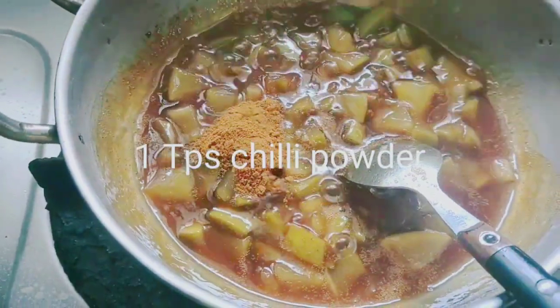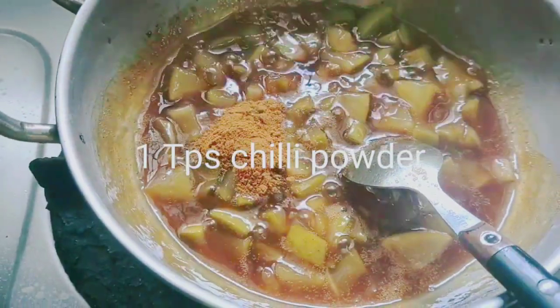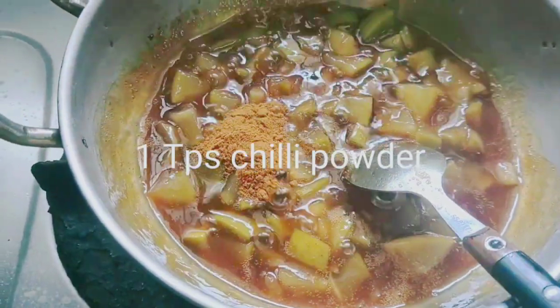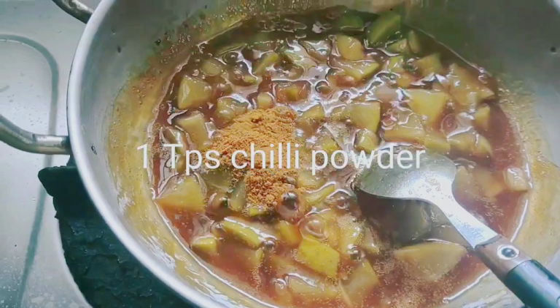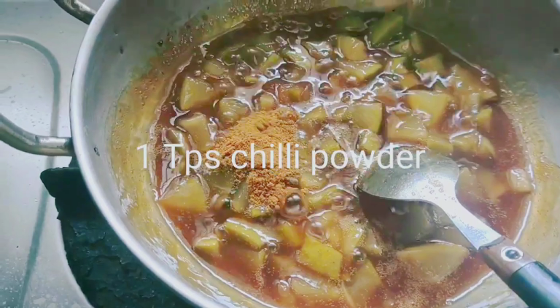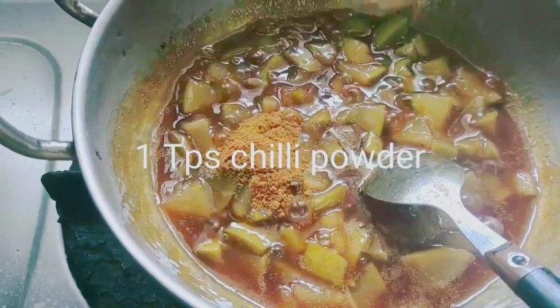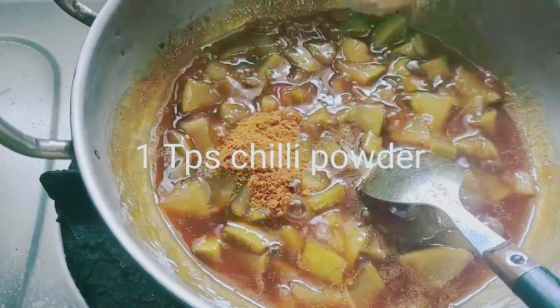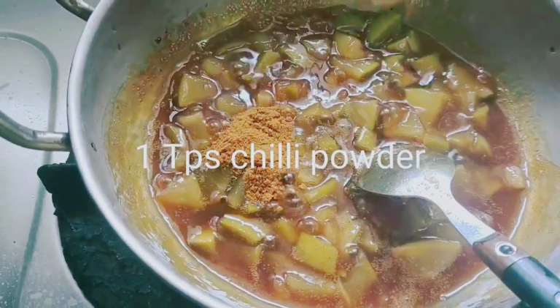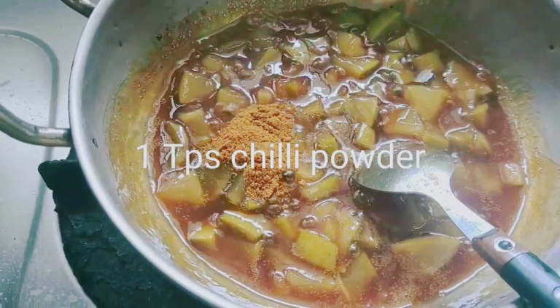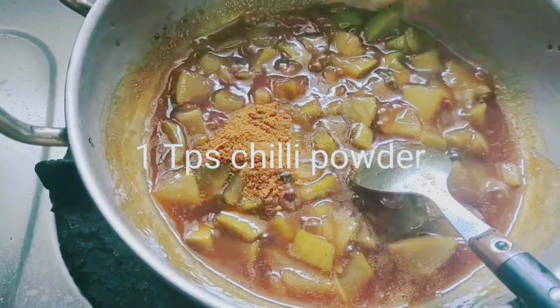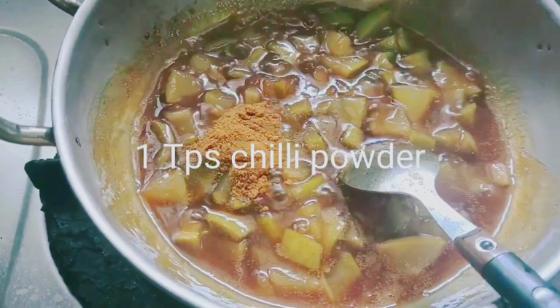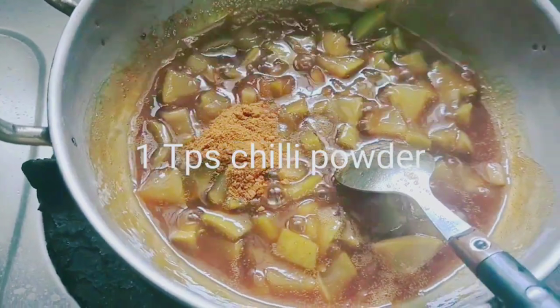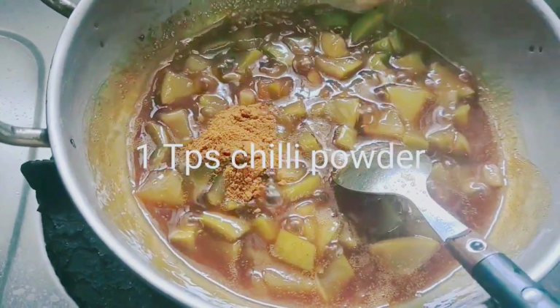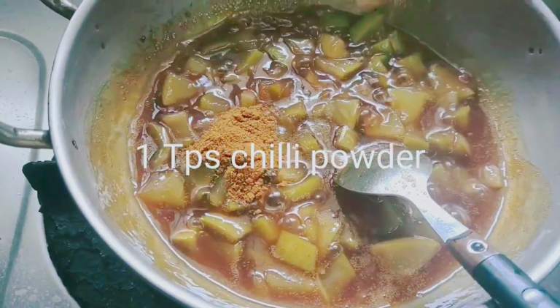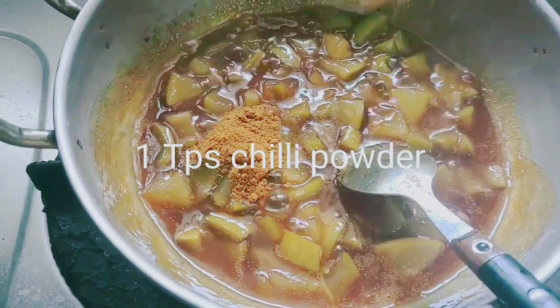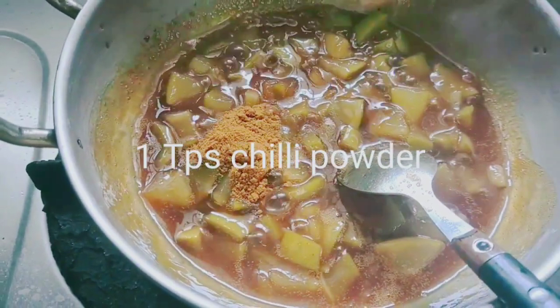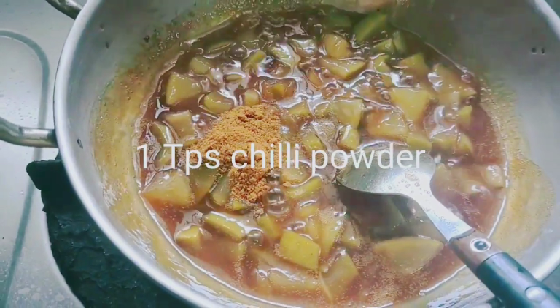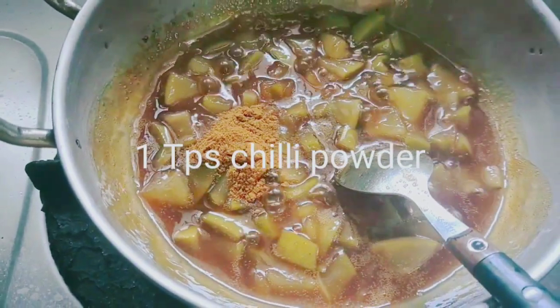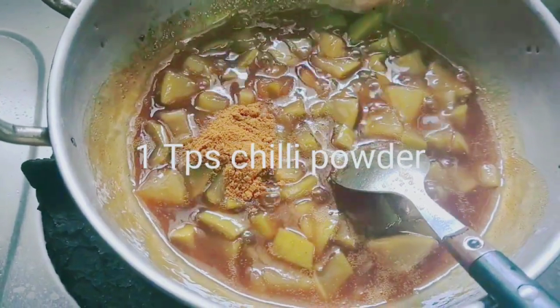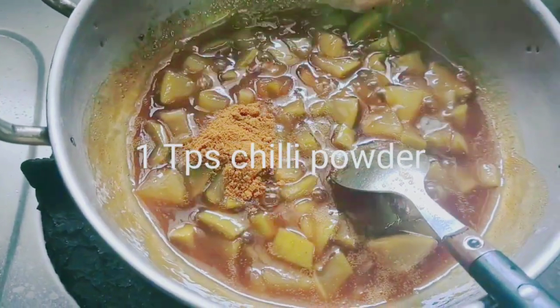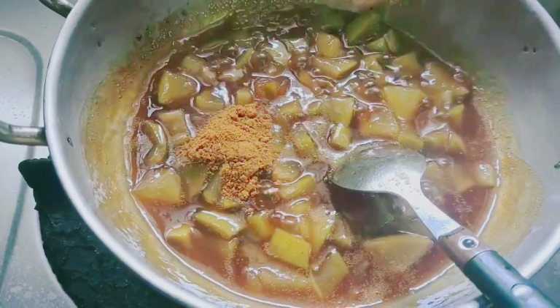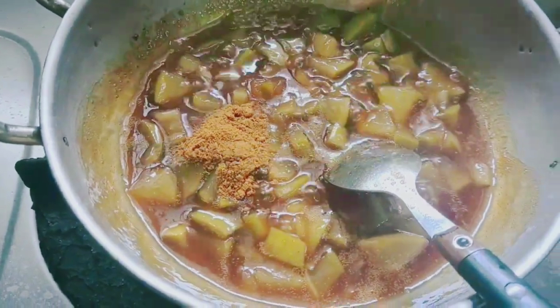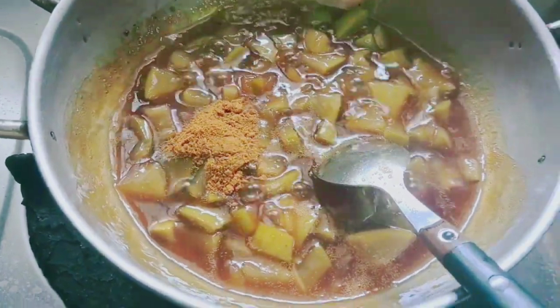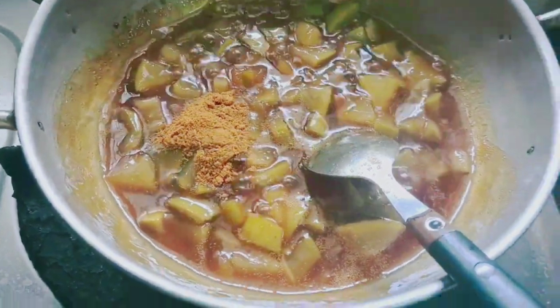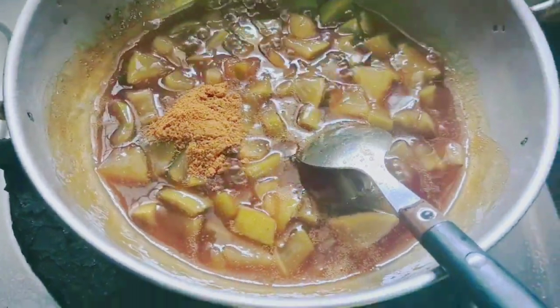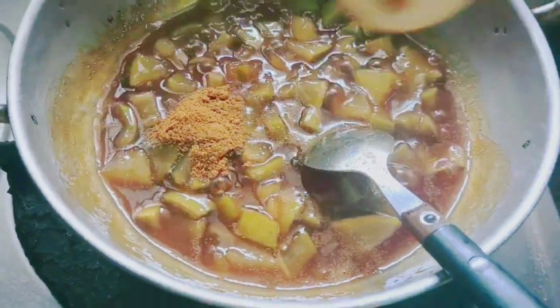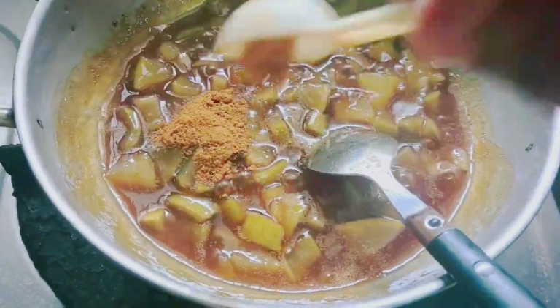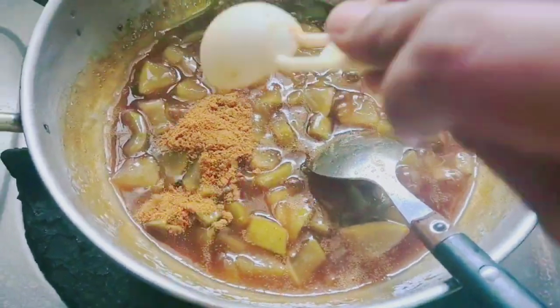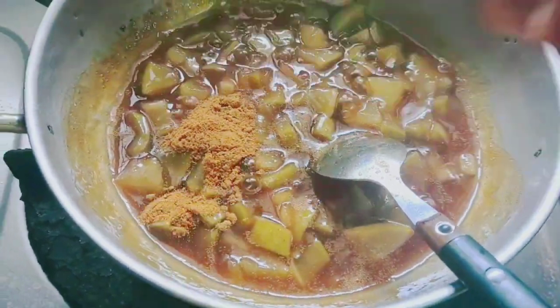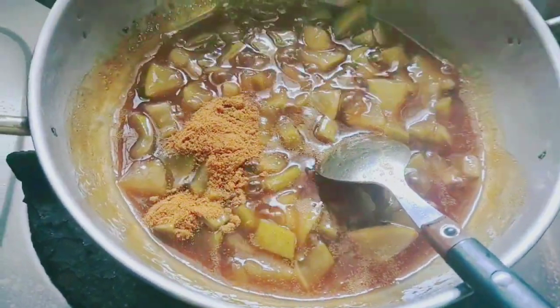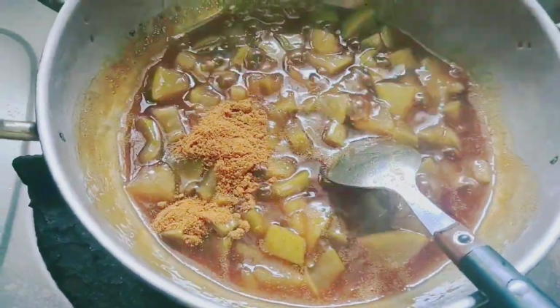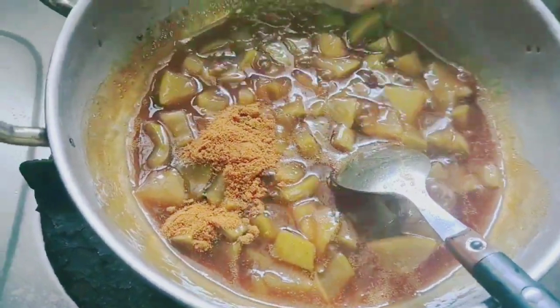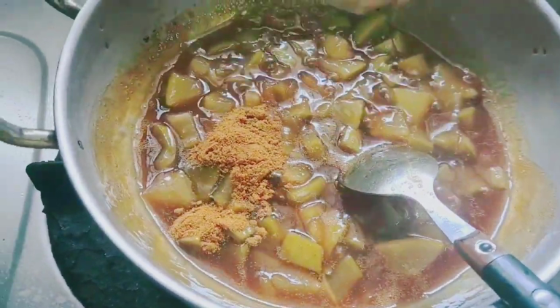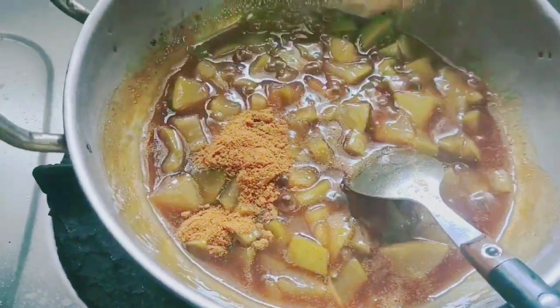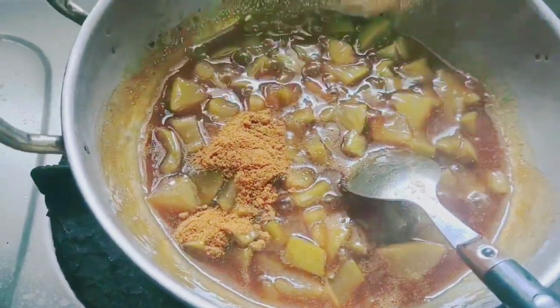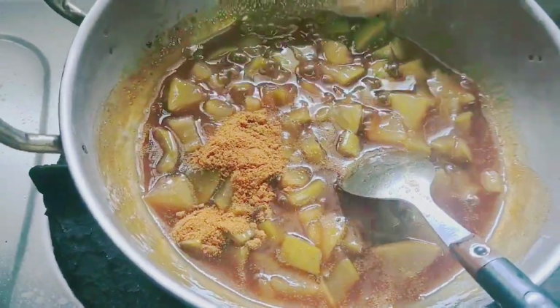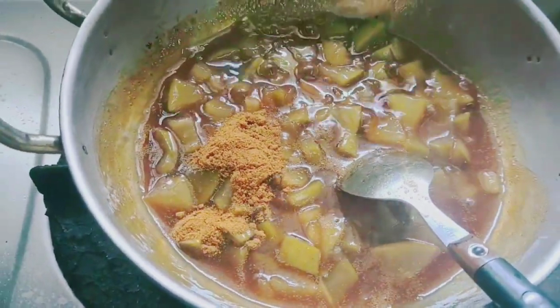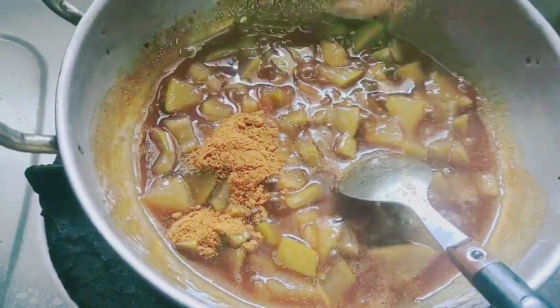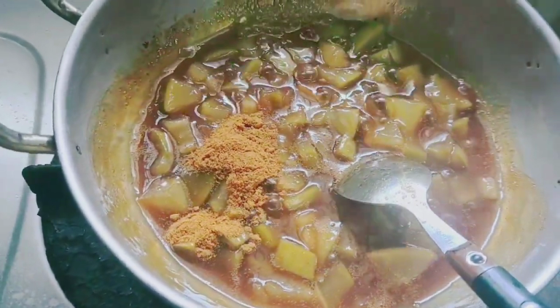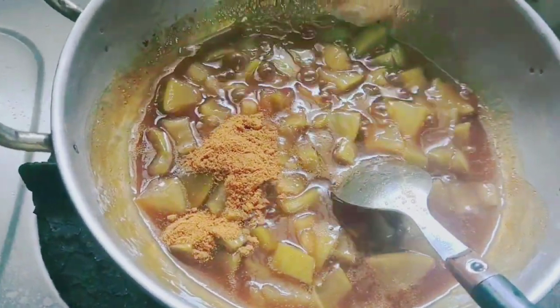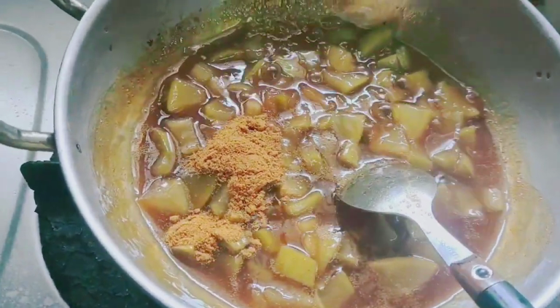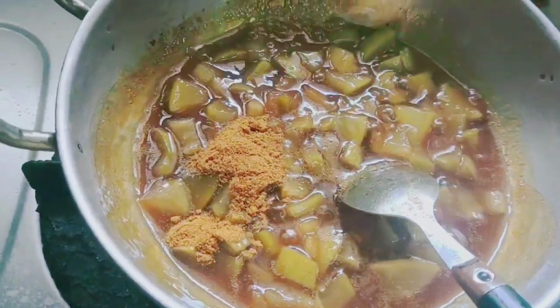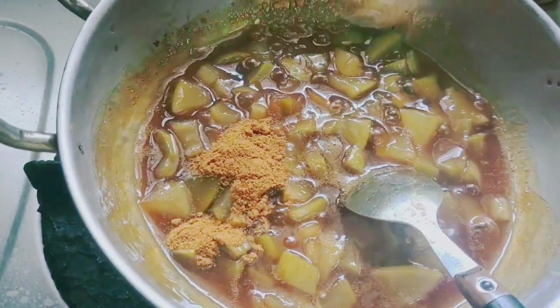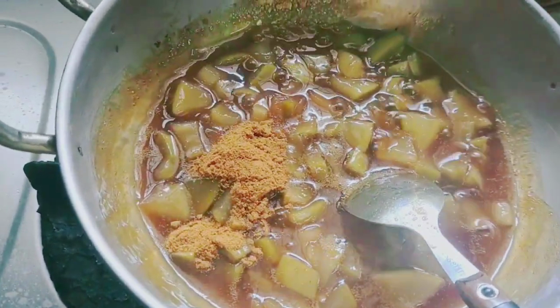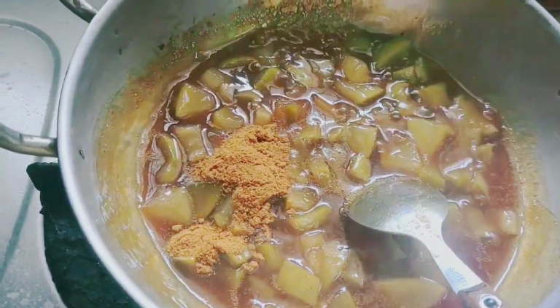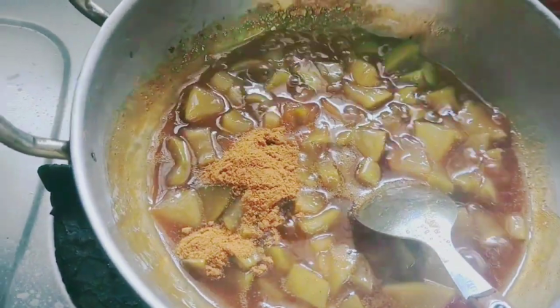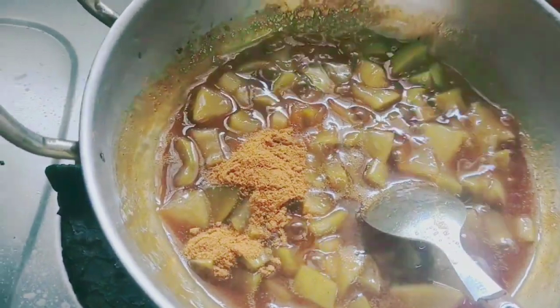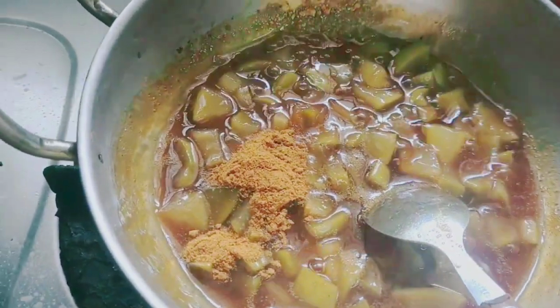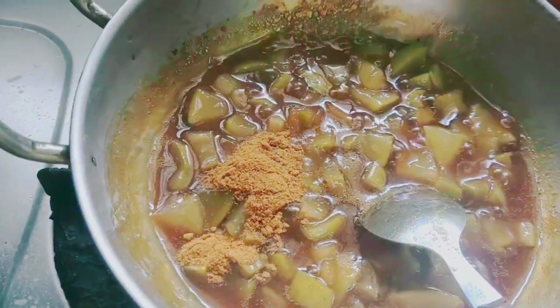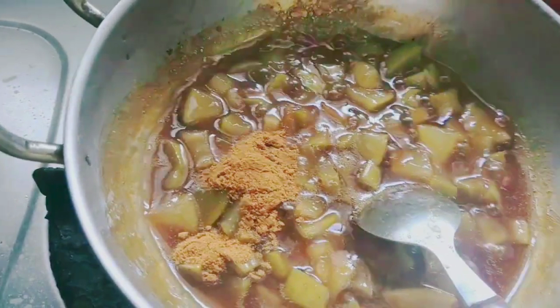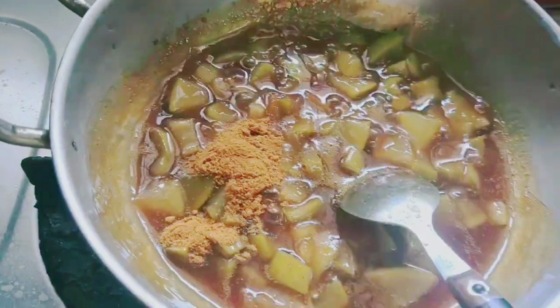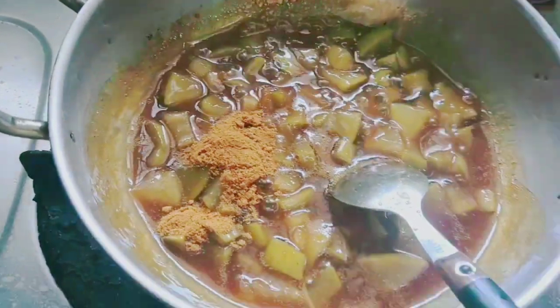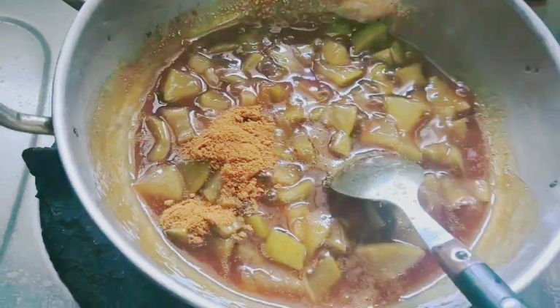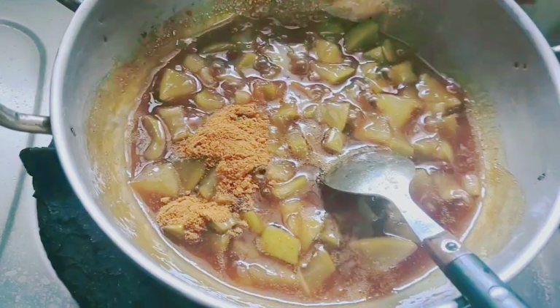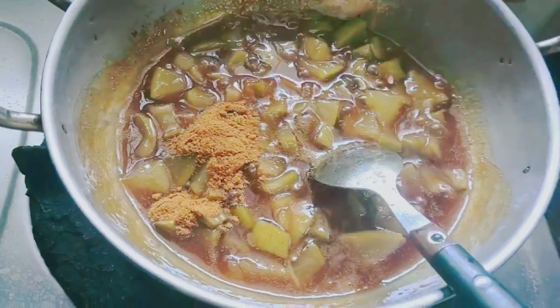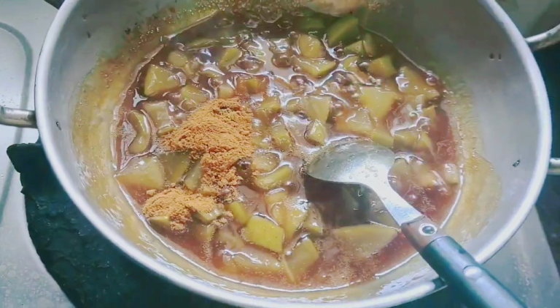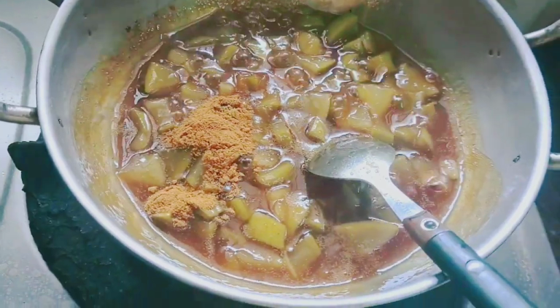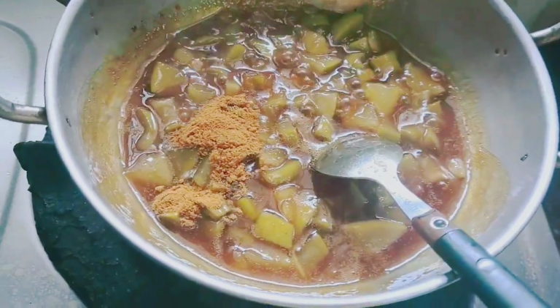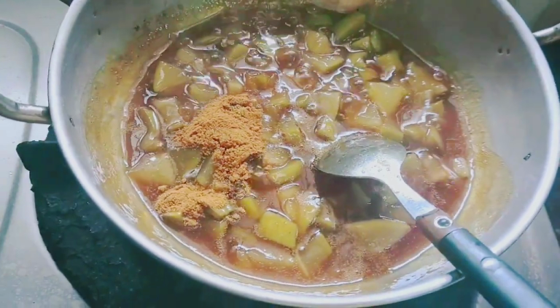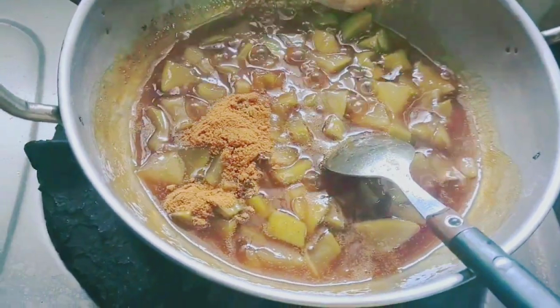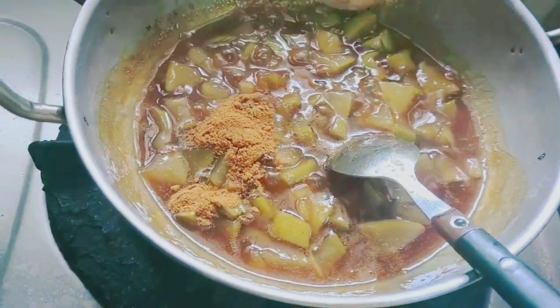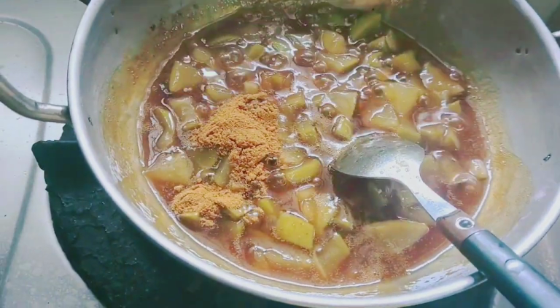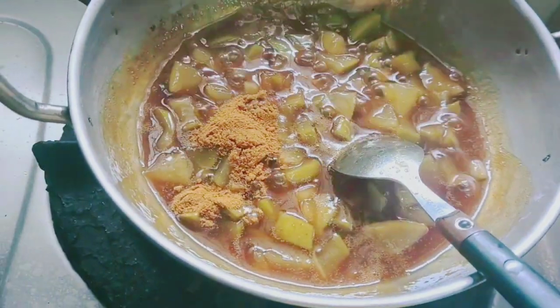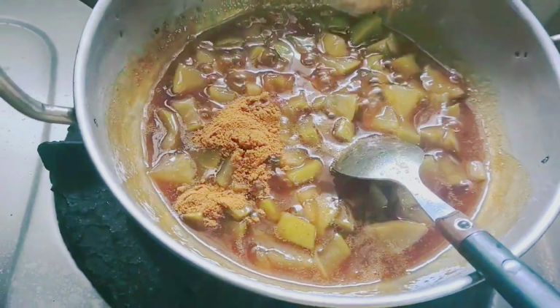Once the filtered jaggery is added, add 1 tbsp of chilli powder and a pinch of salt.